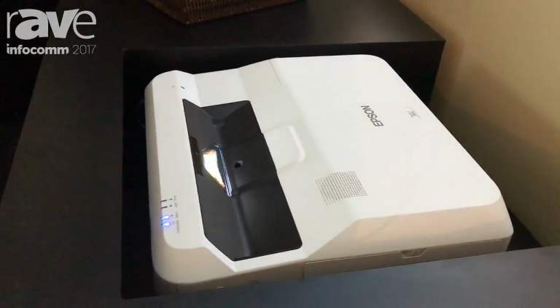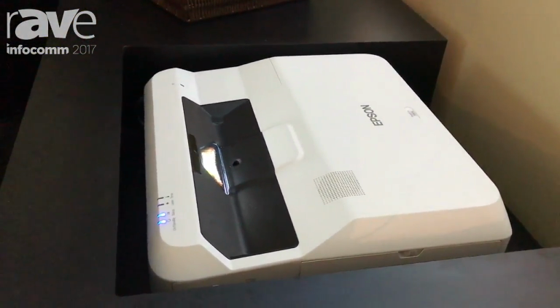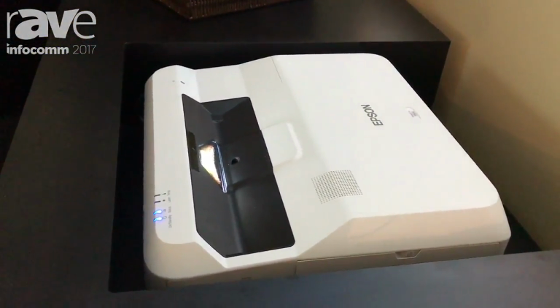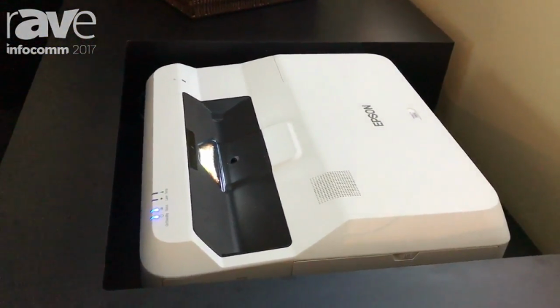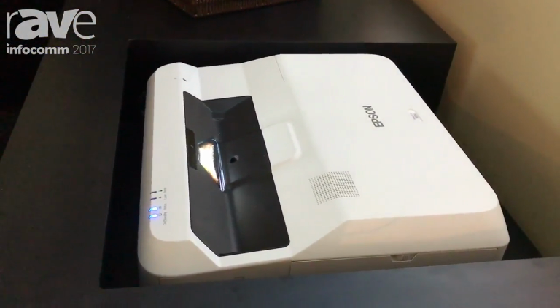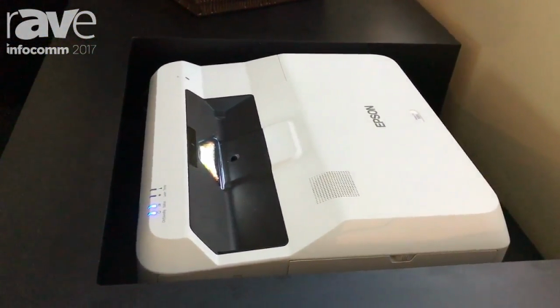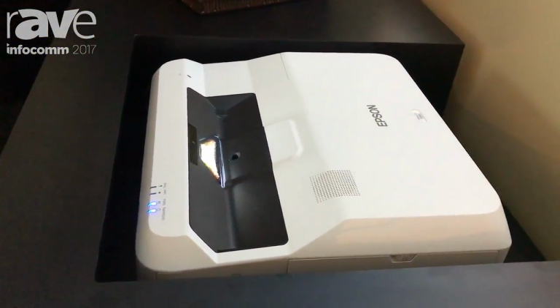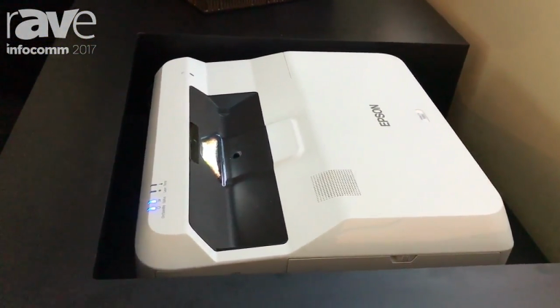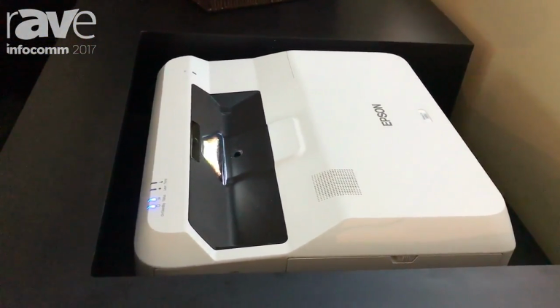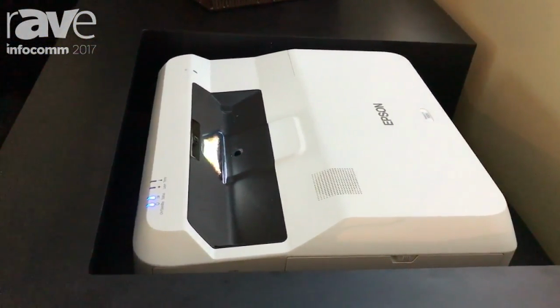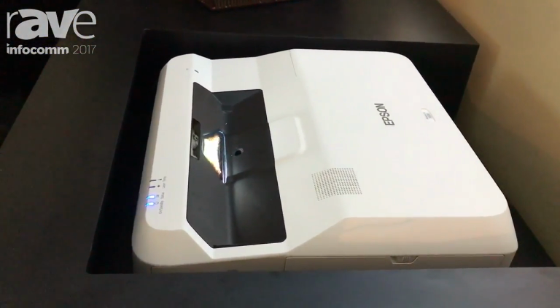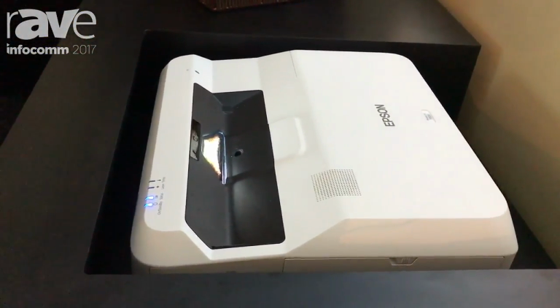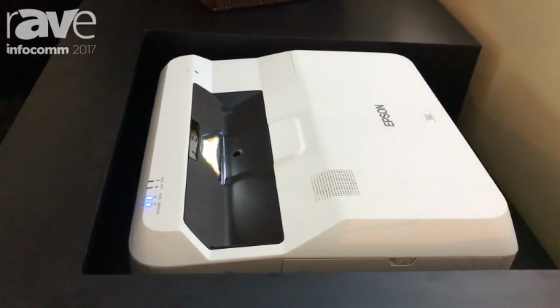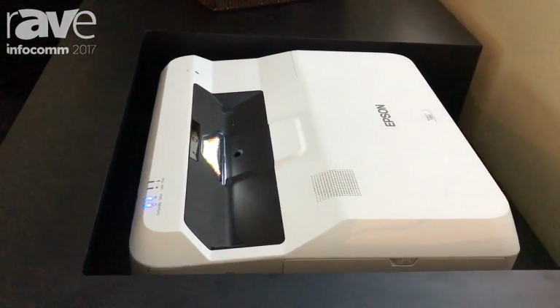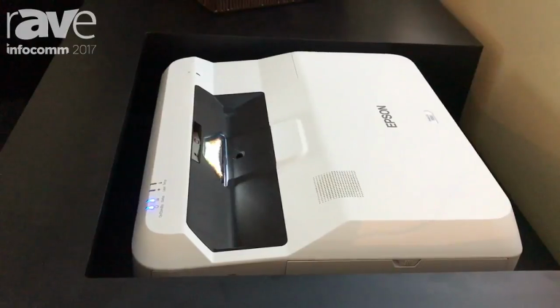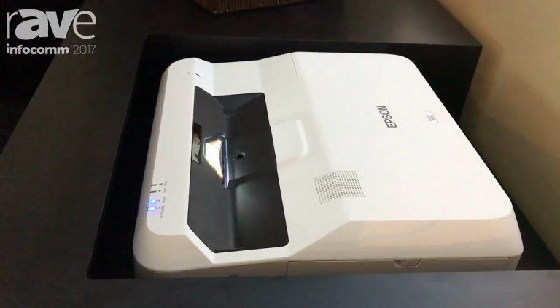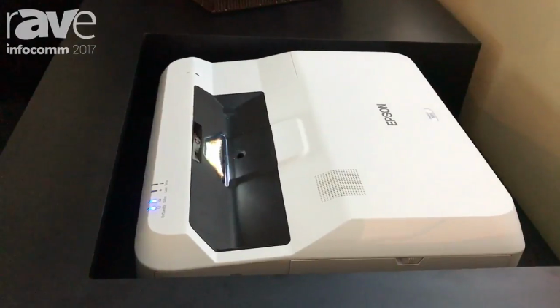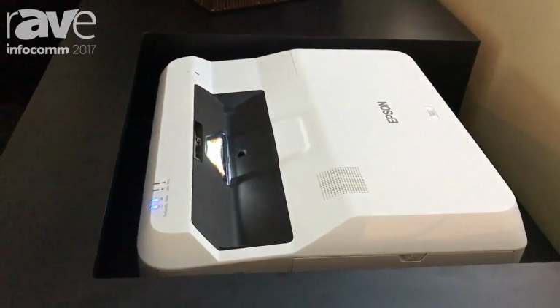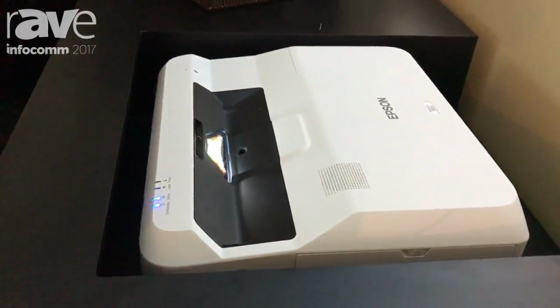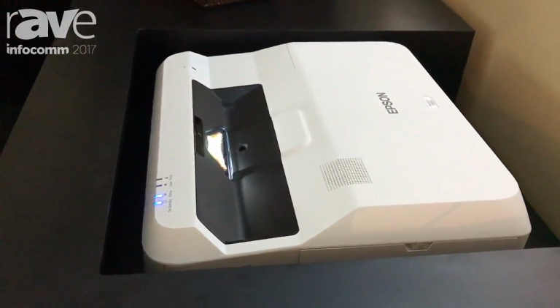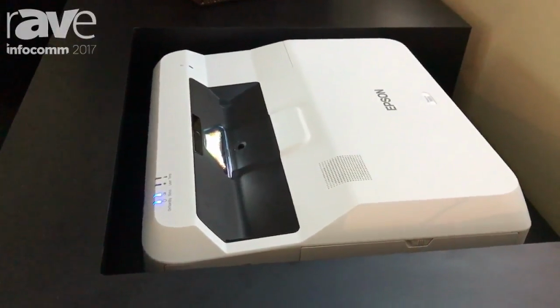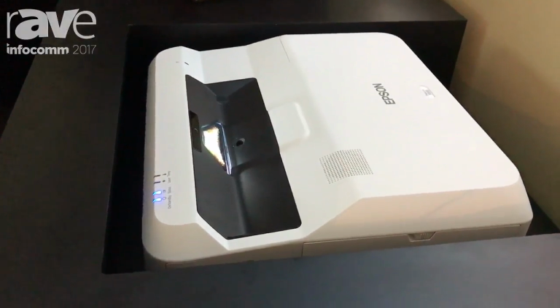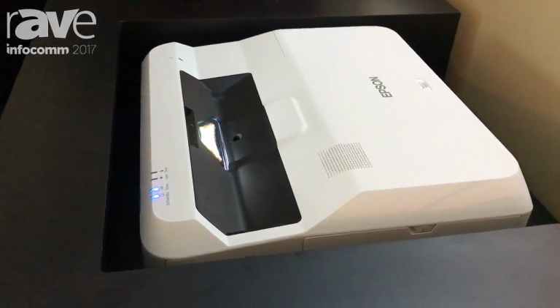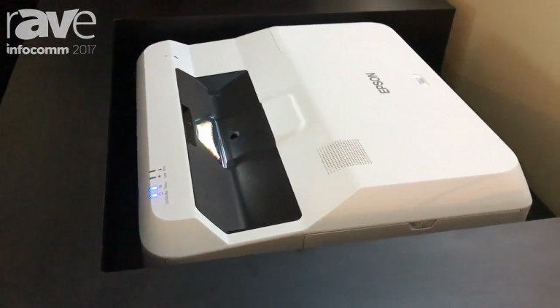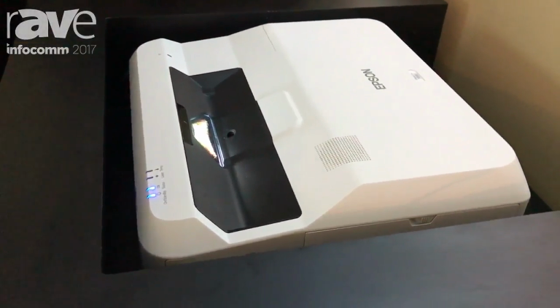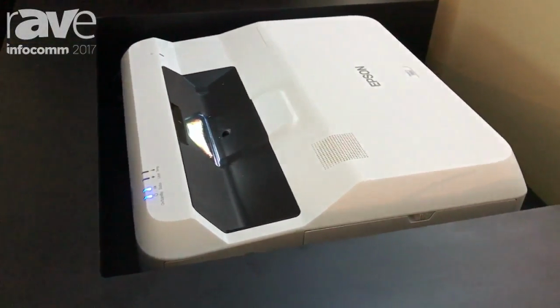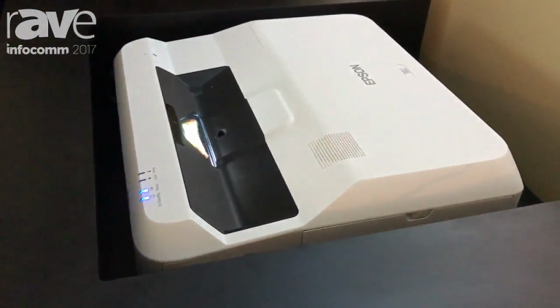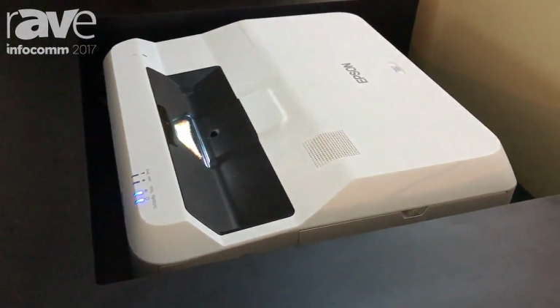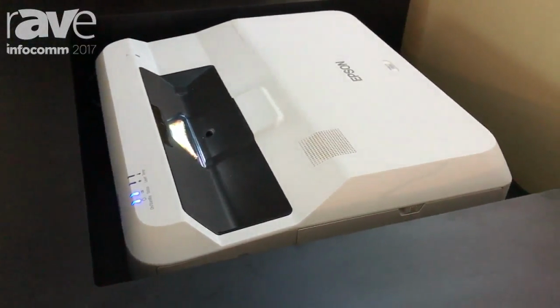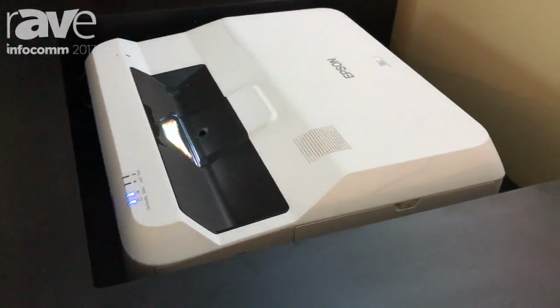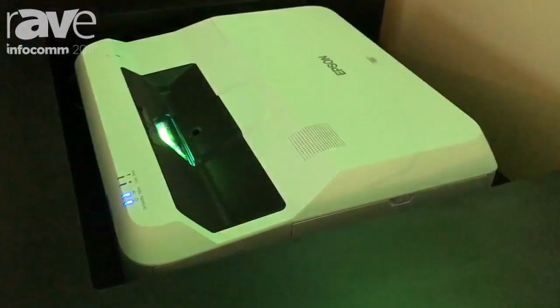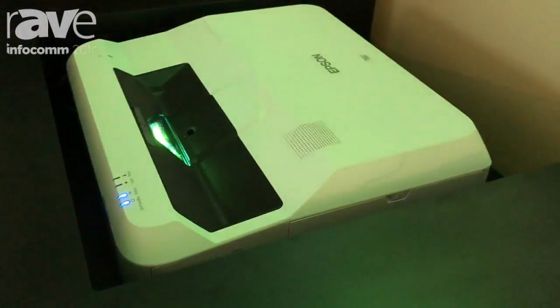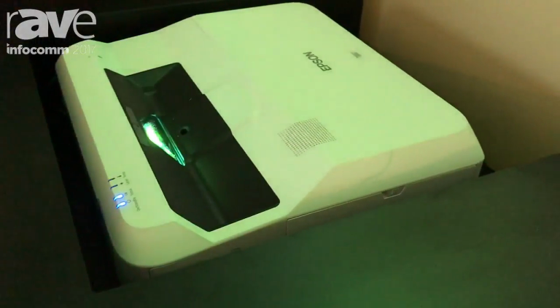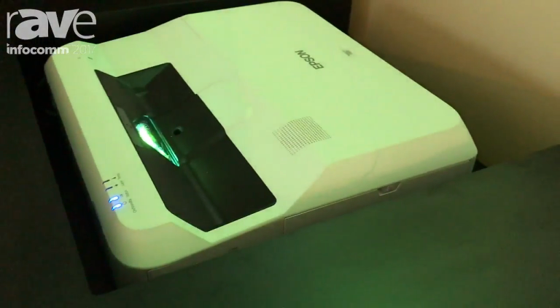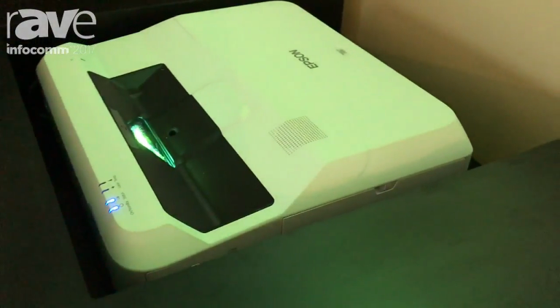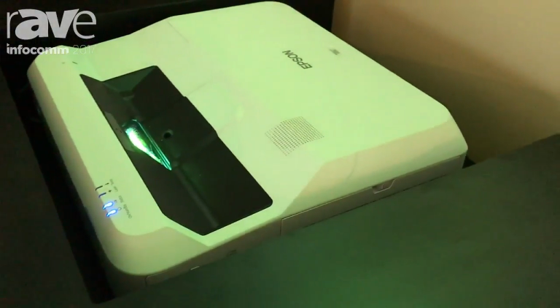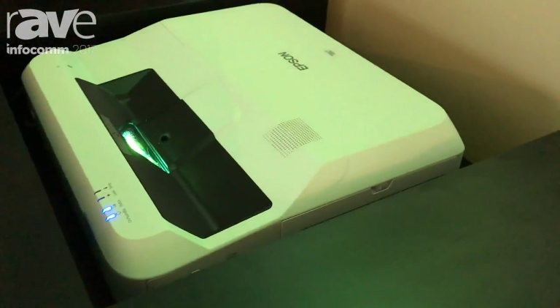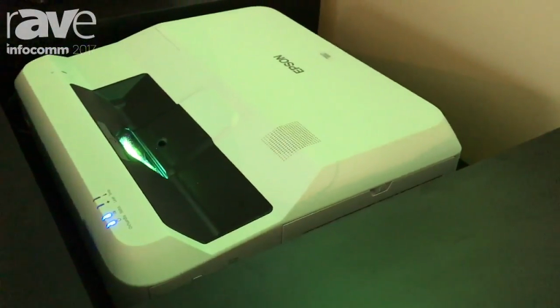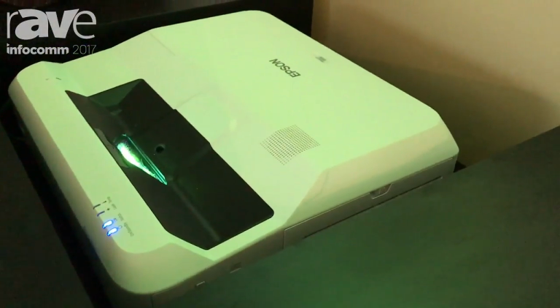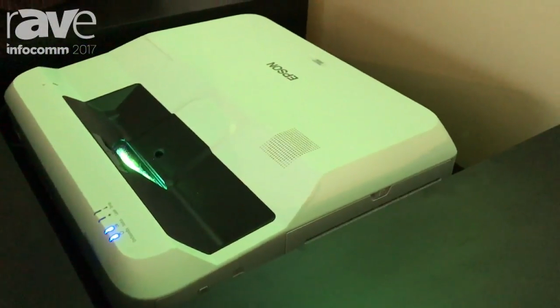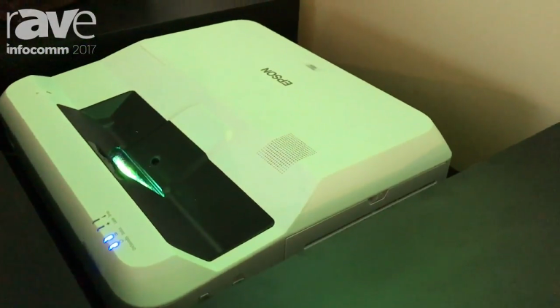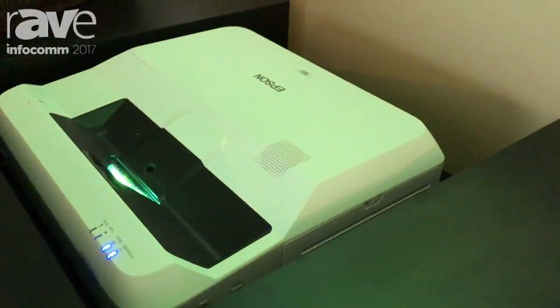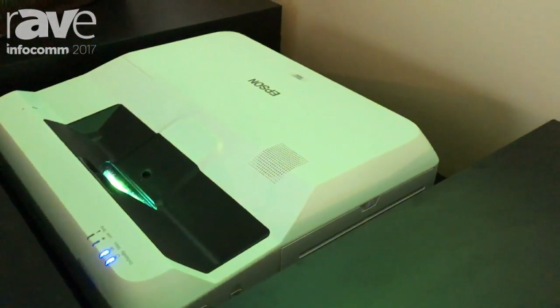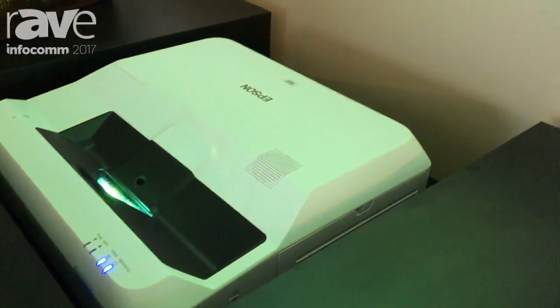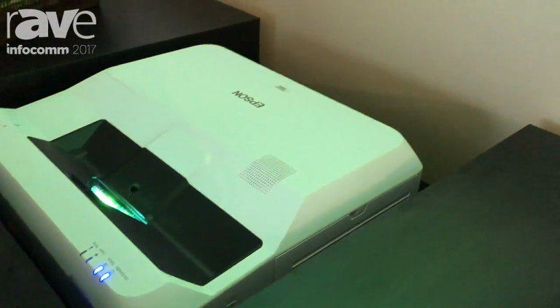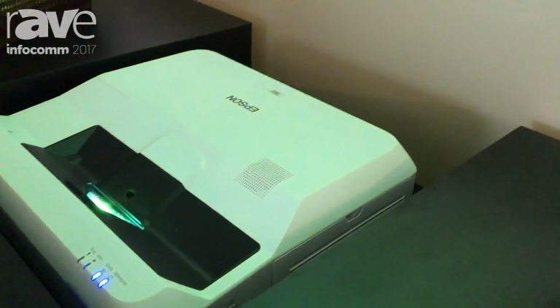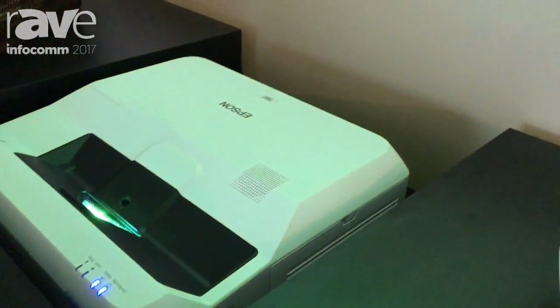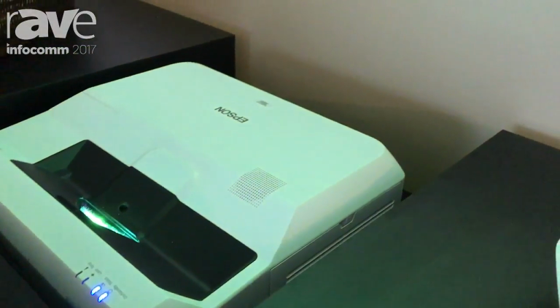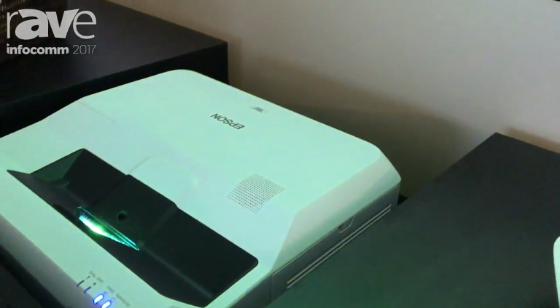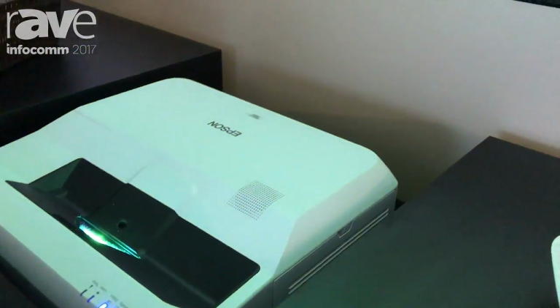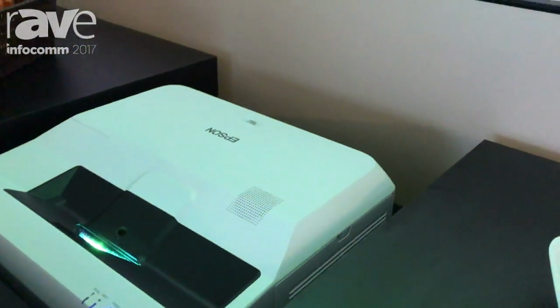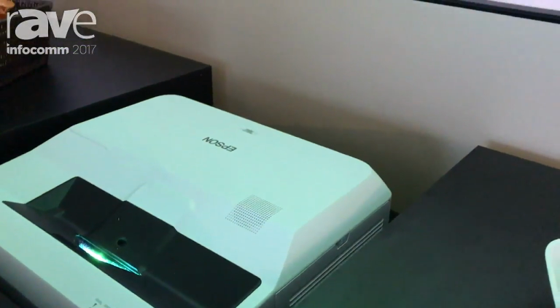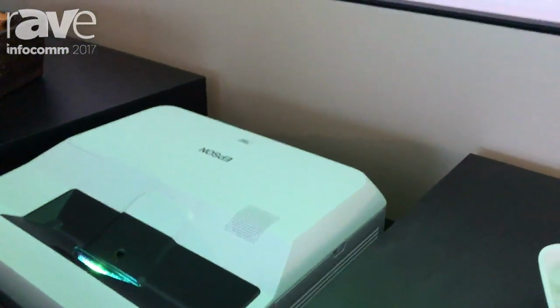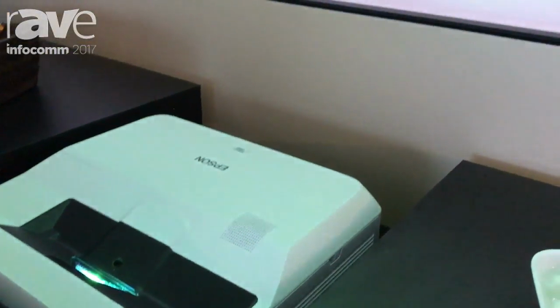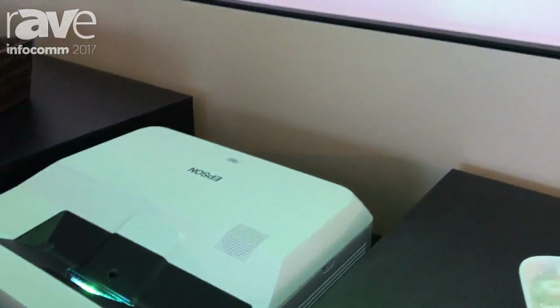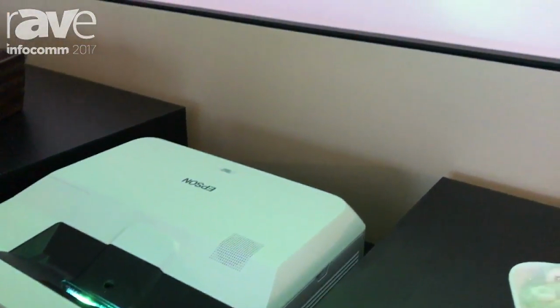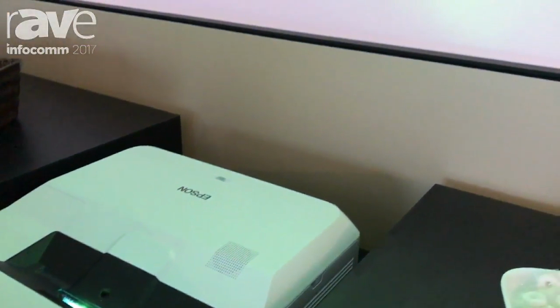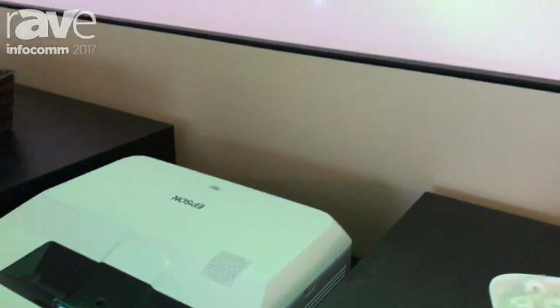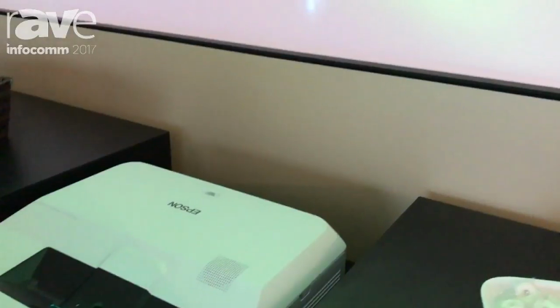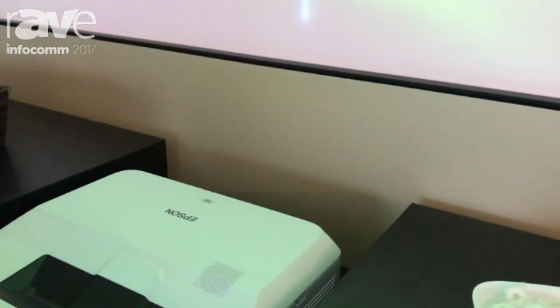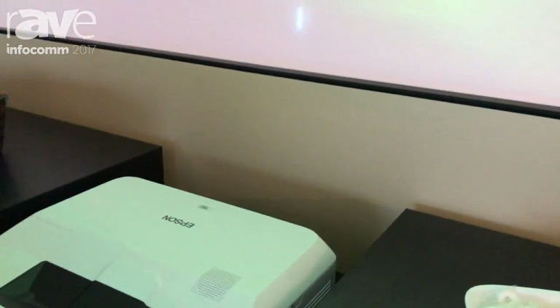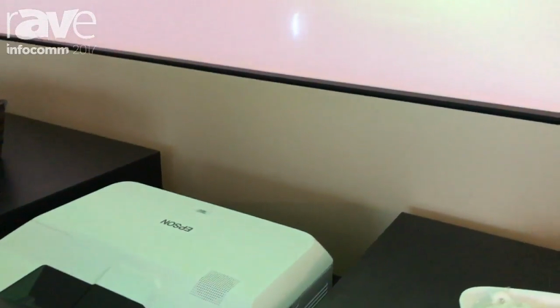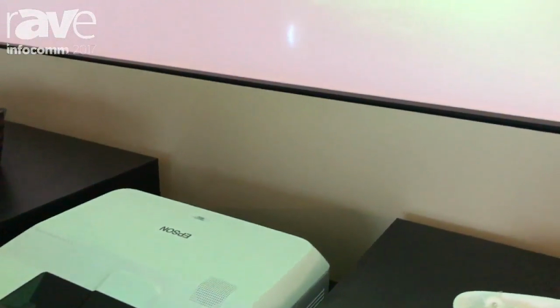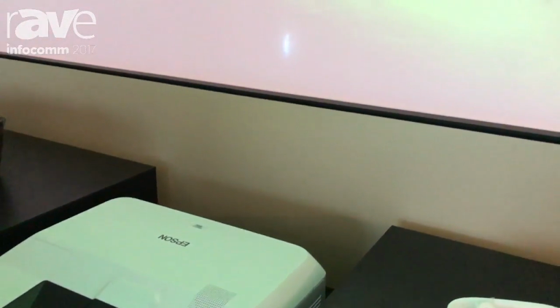At Epson, we really believe that the future of display technology is in projection, because with projection you have a lot more flexibility.